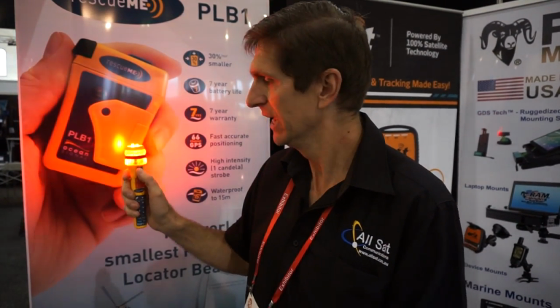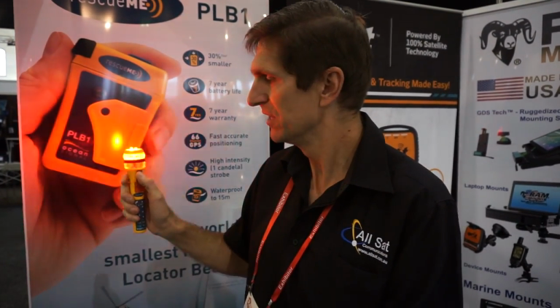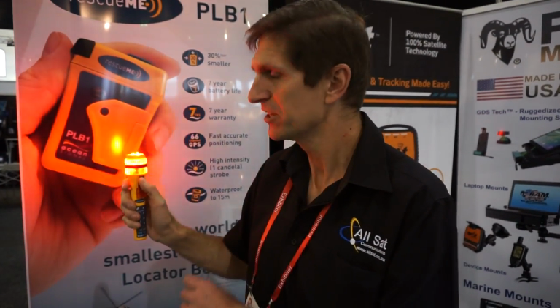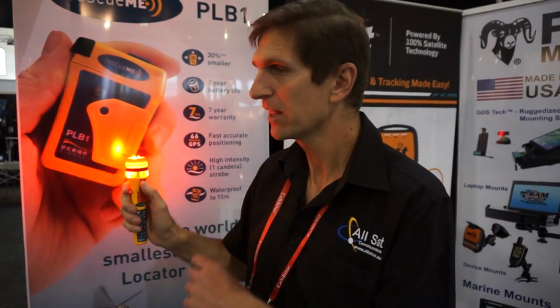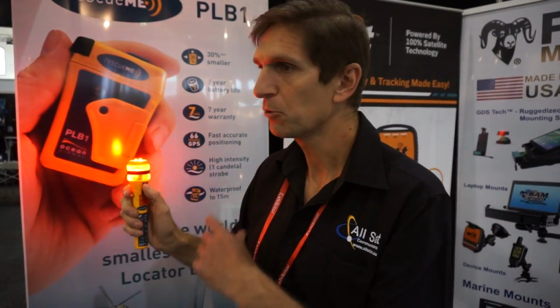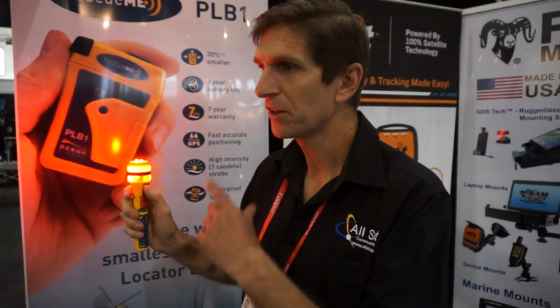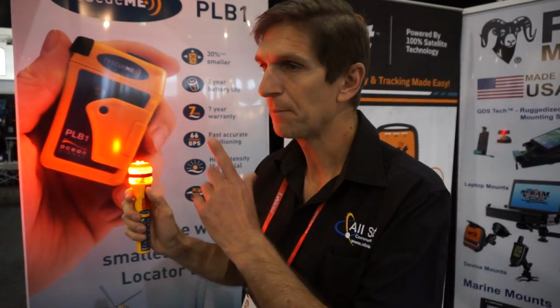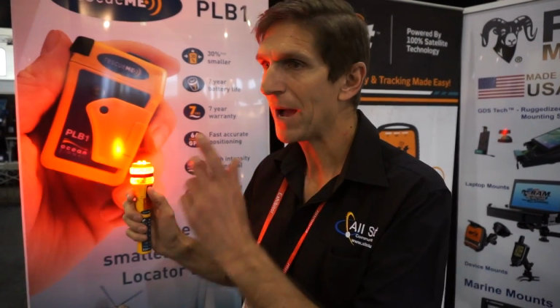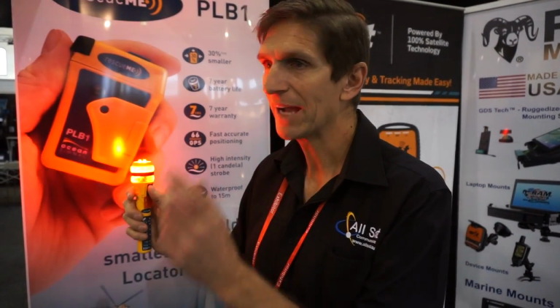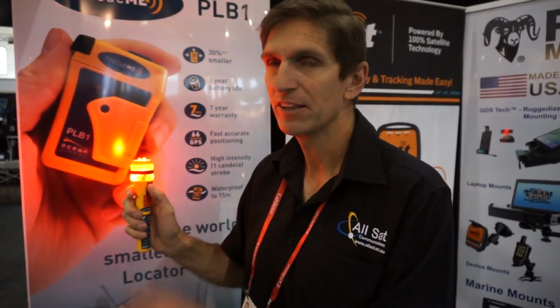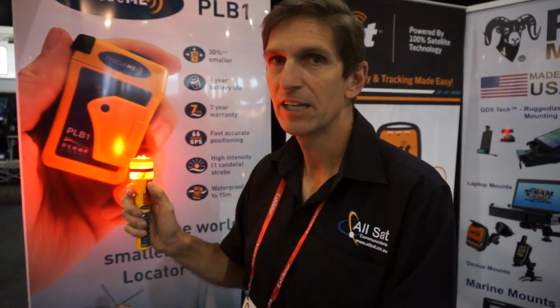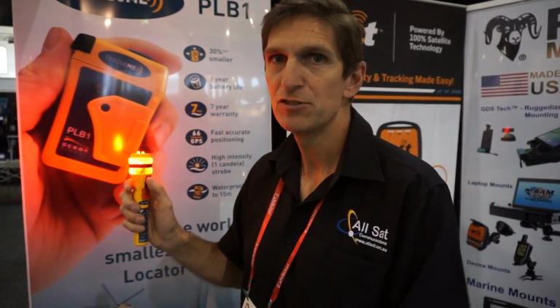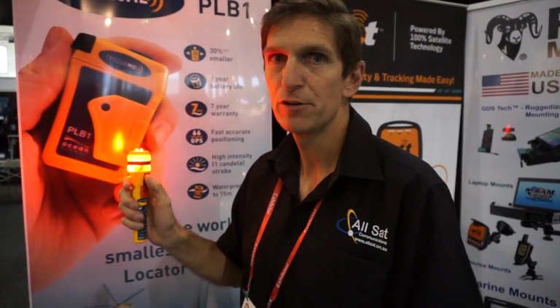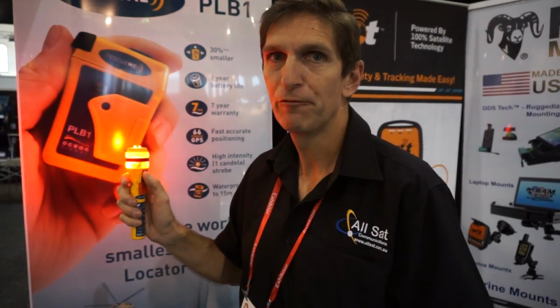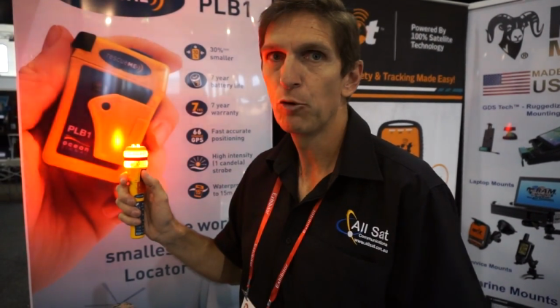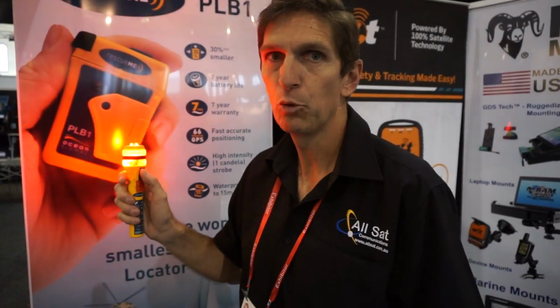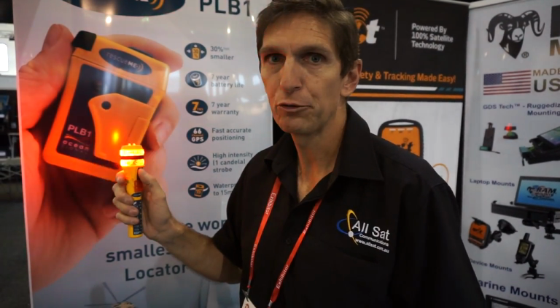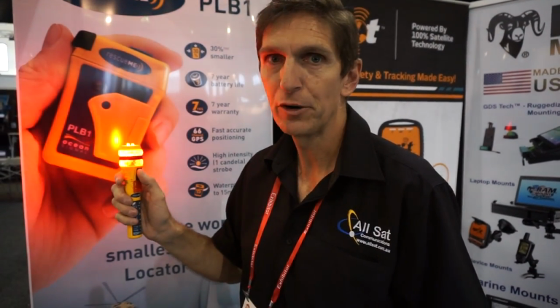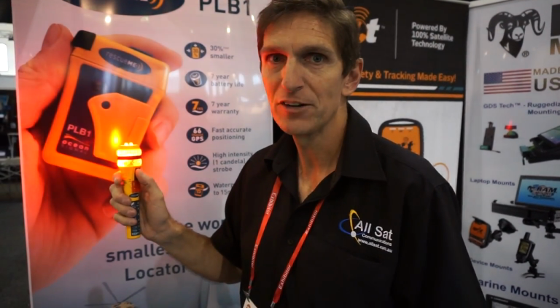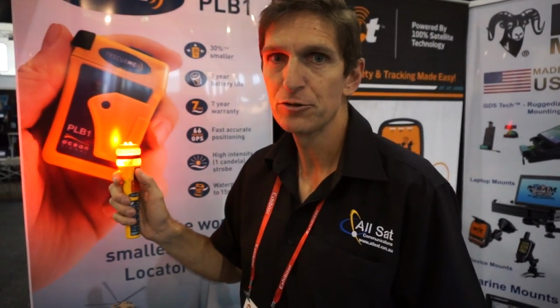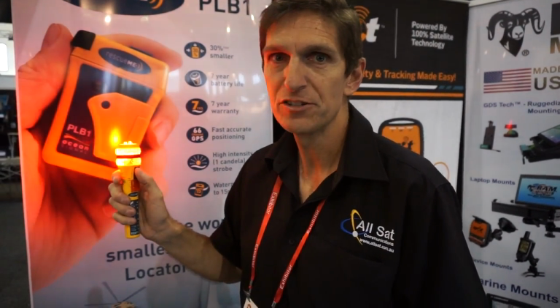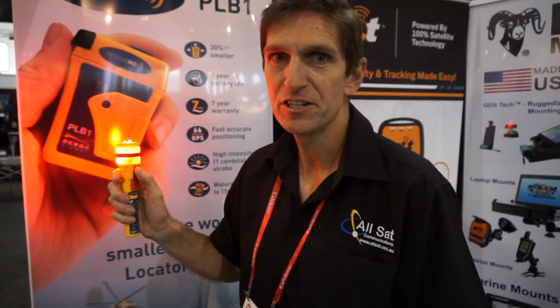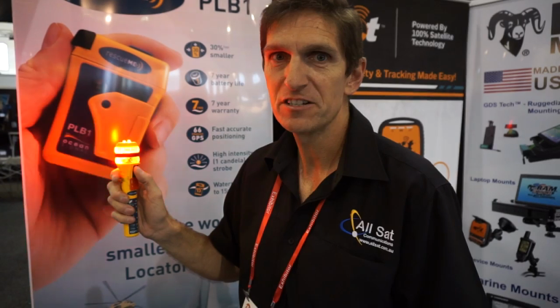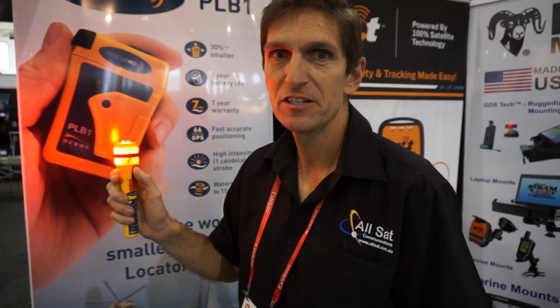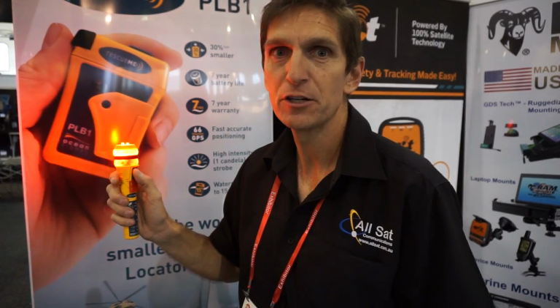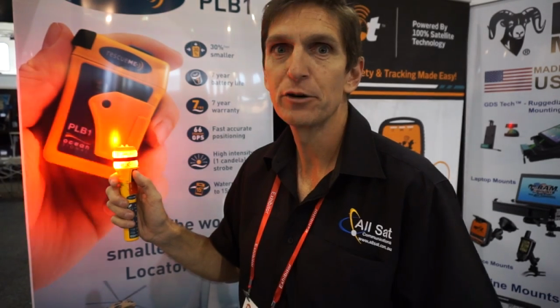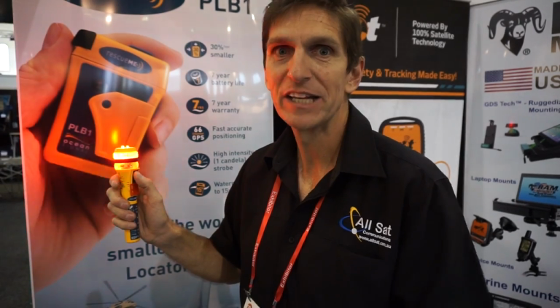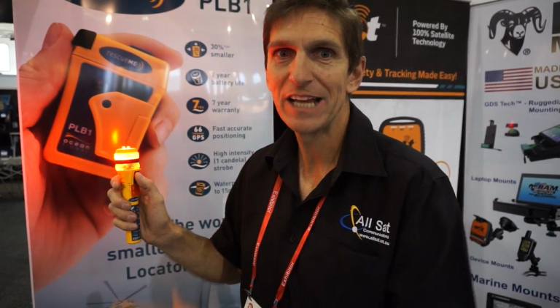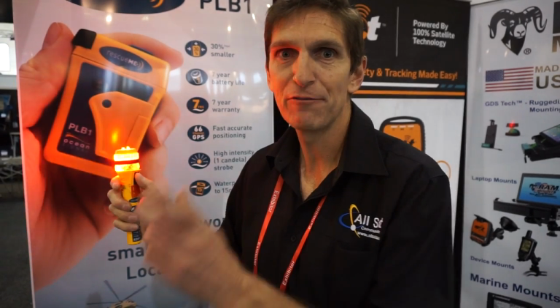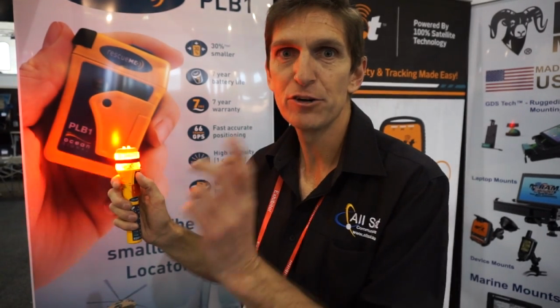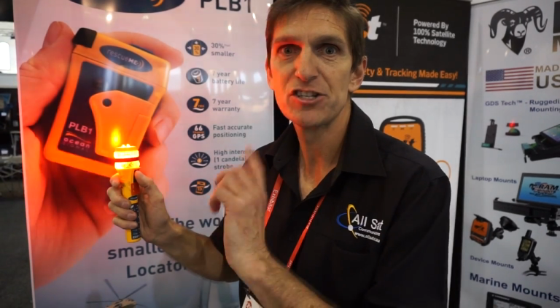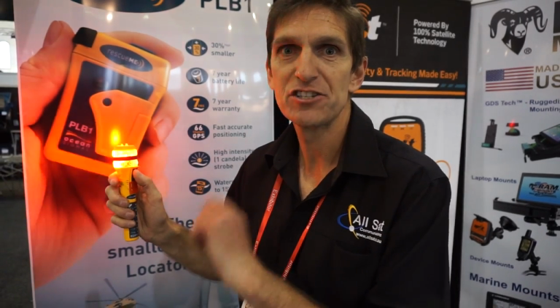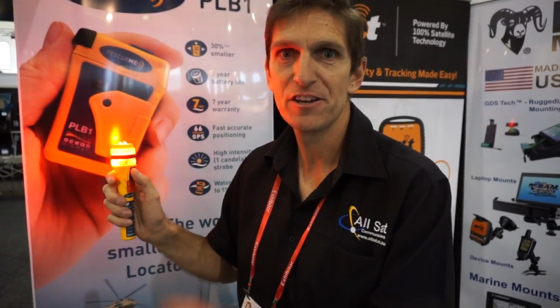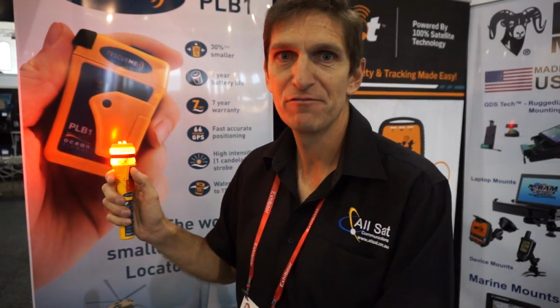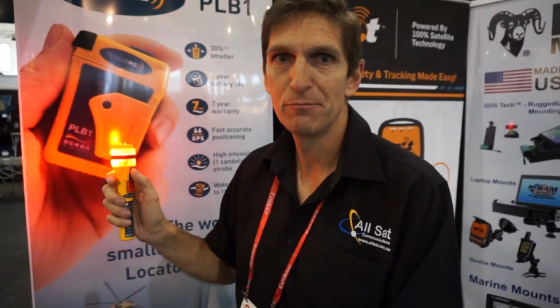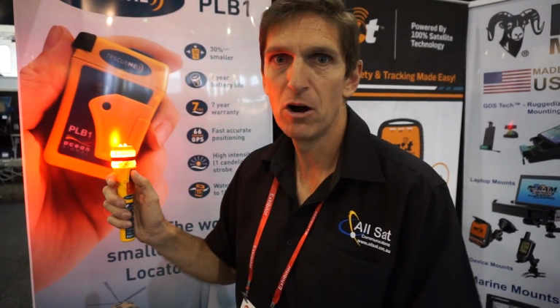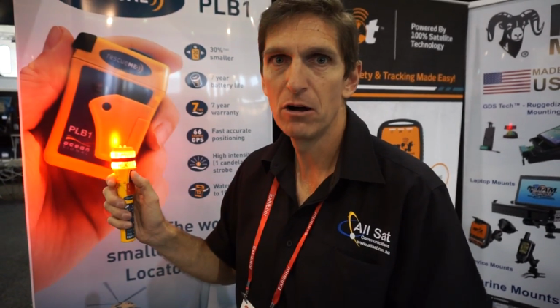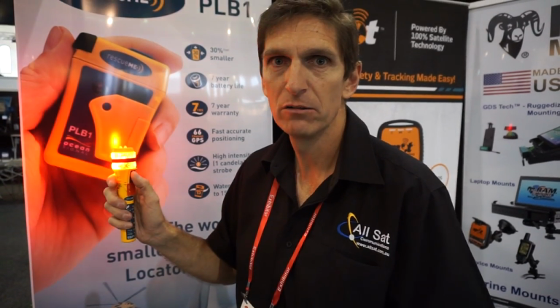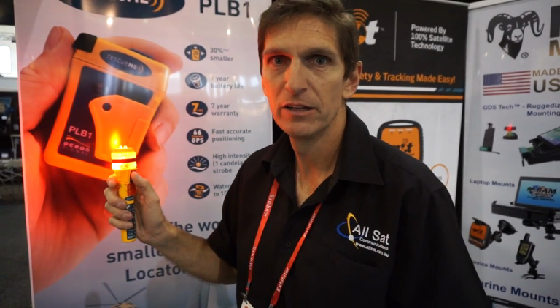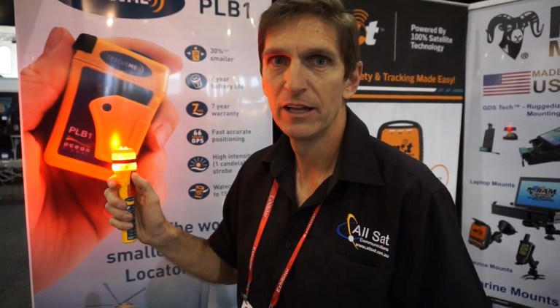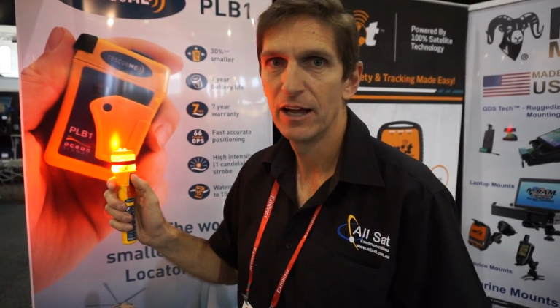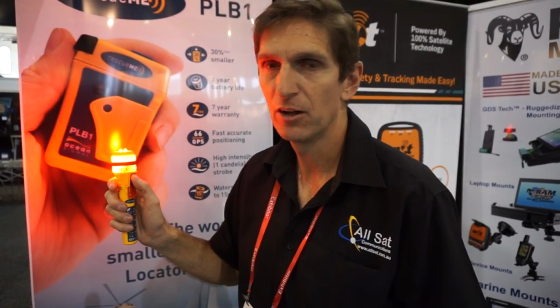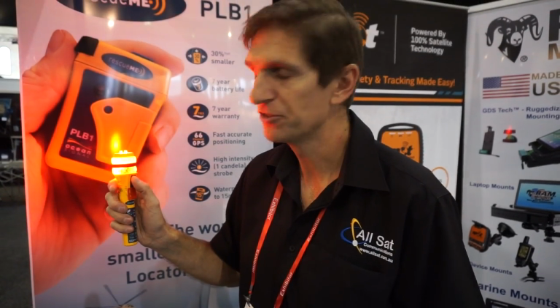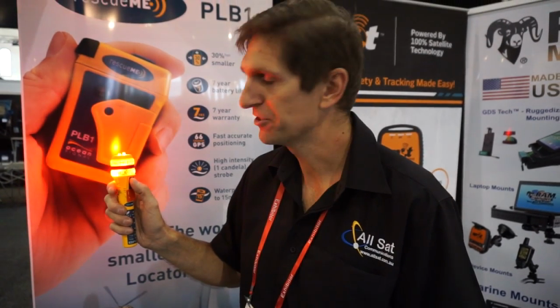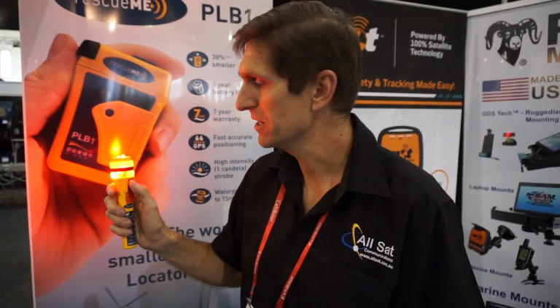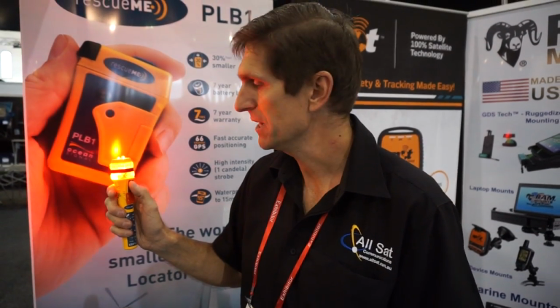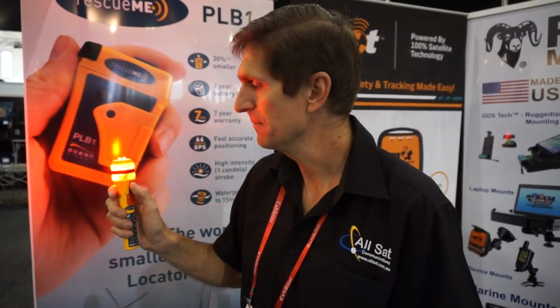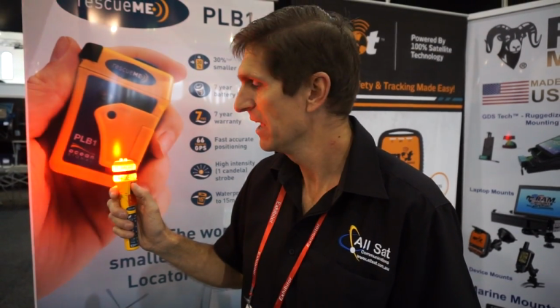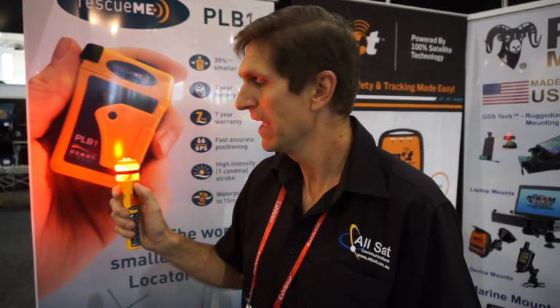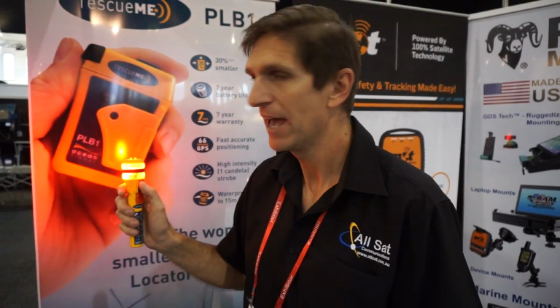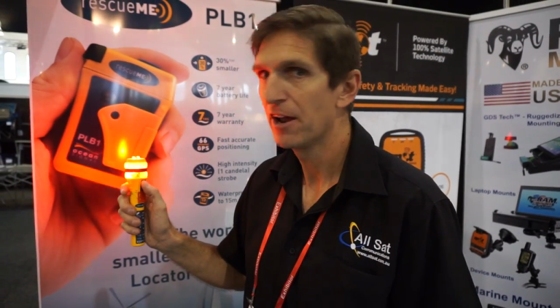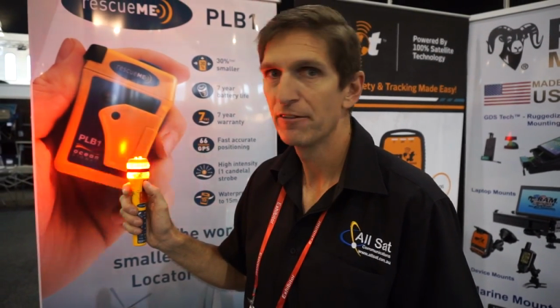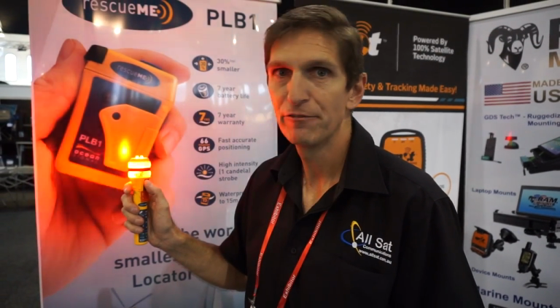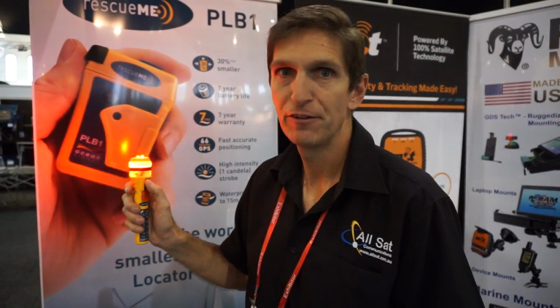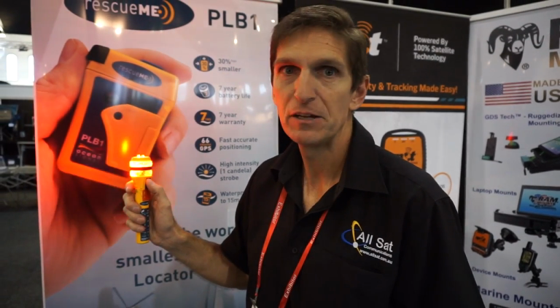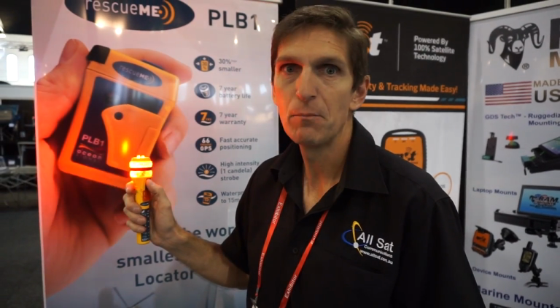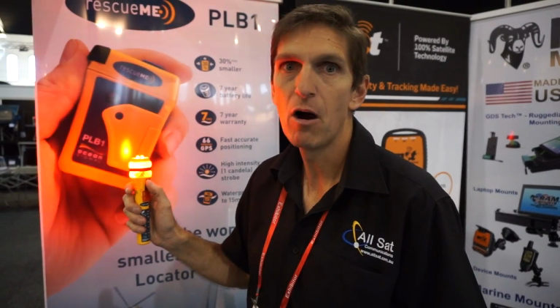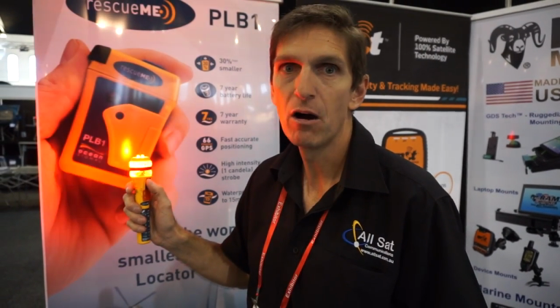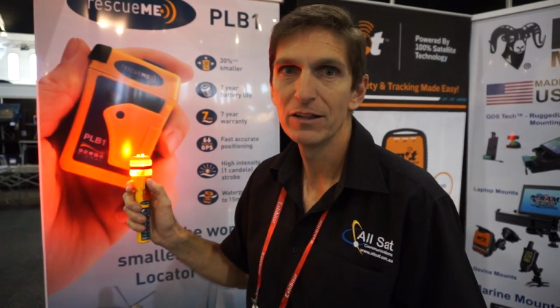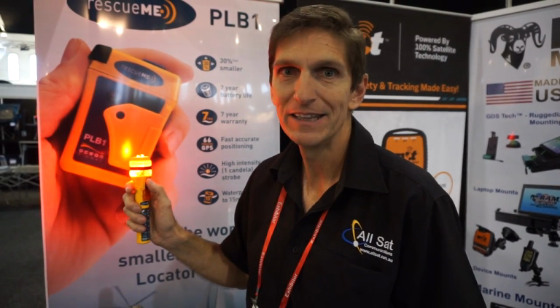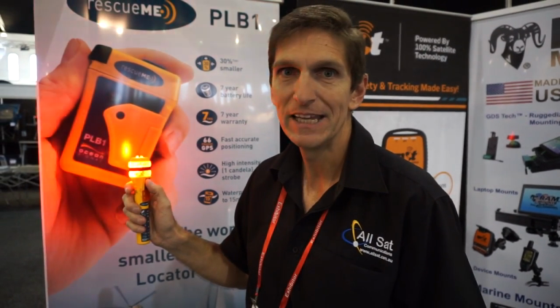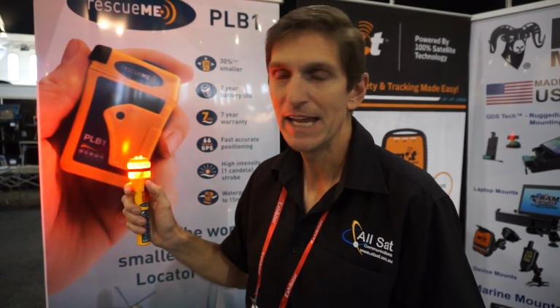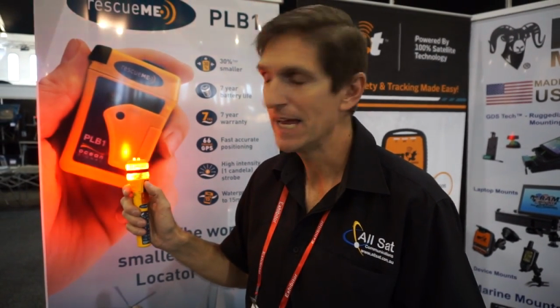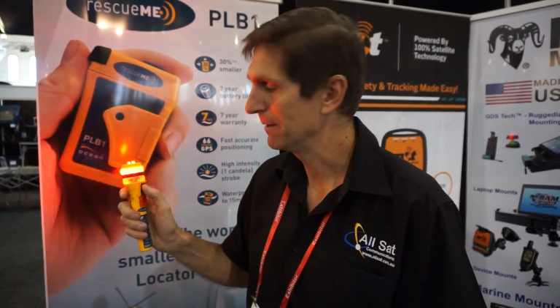It's the only one on the market that gives you full 360 degree coverage at seven miles on sea and over 50 miles in the air.